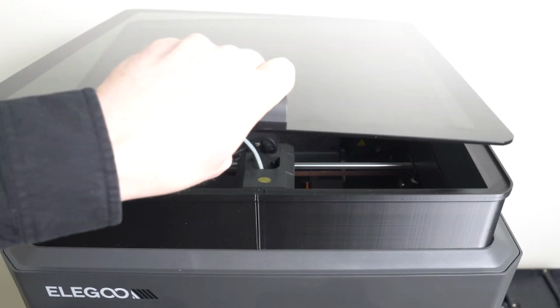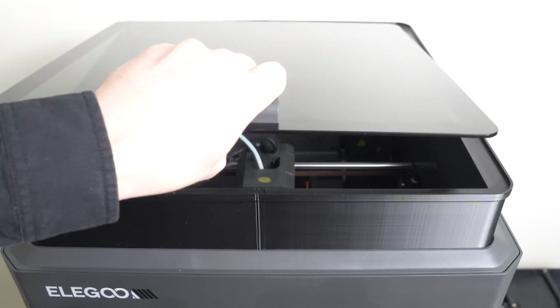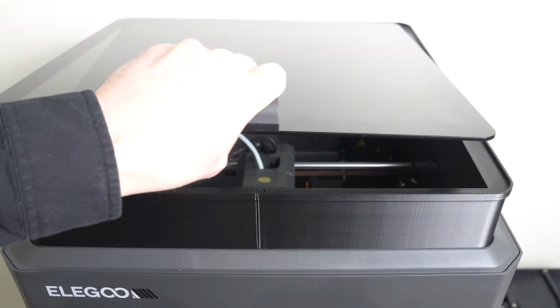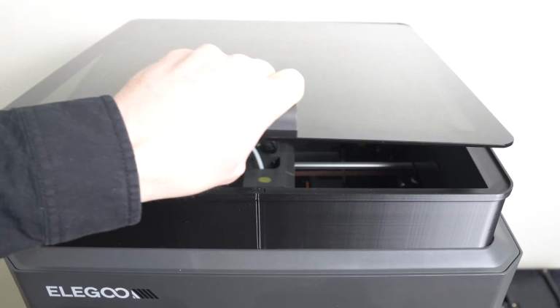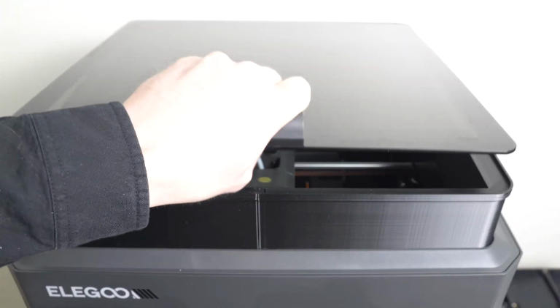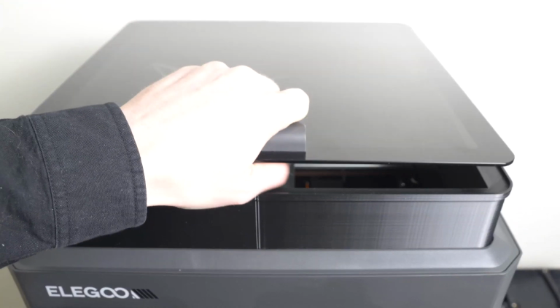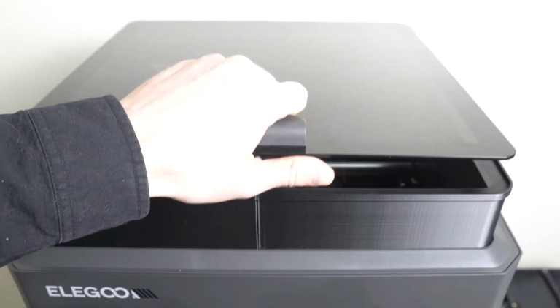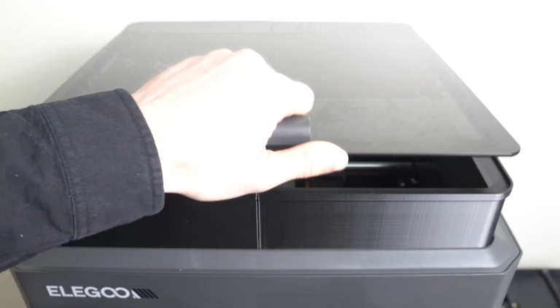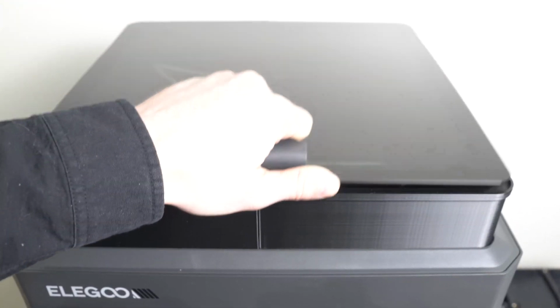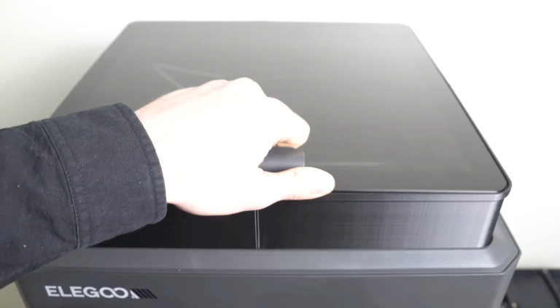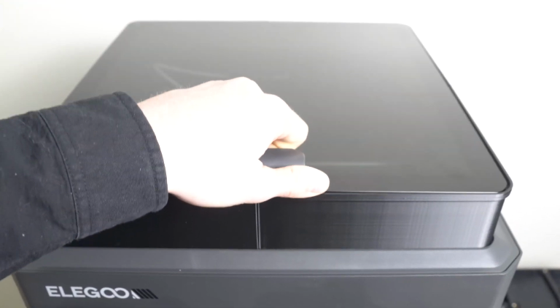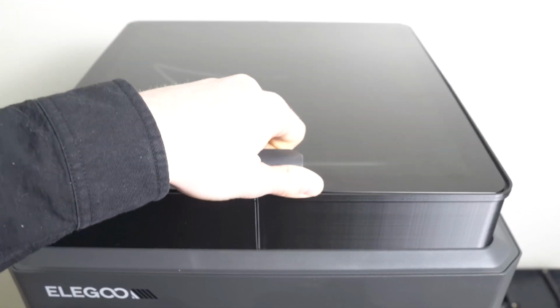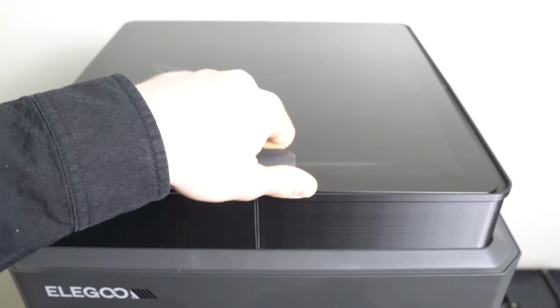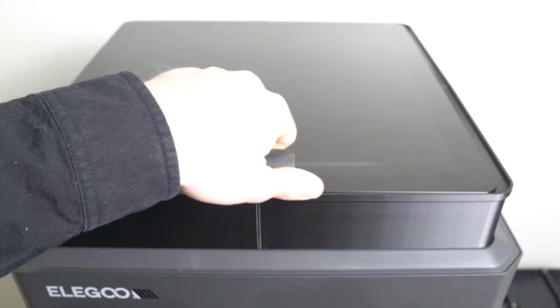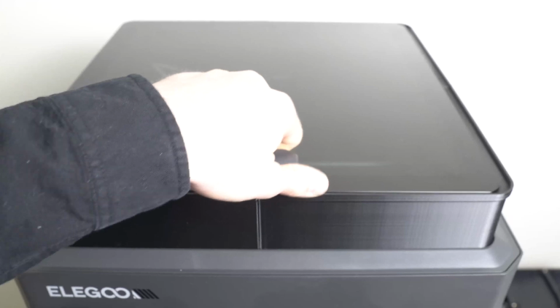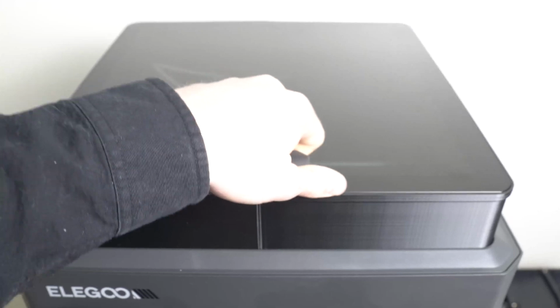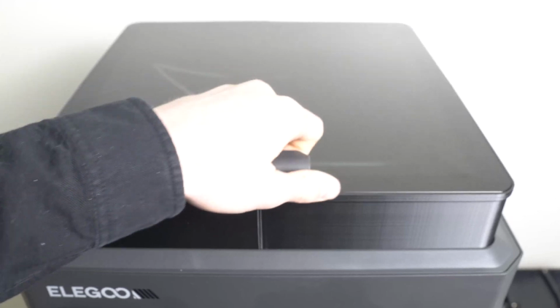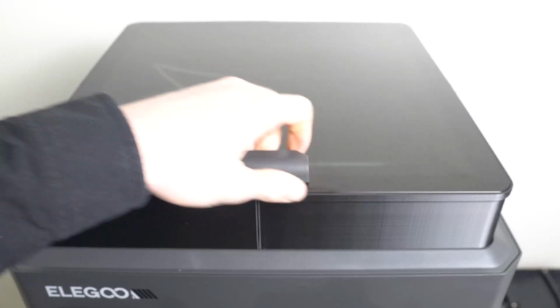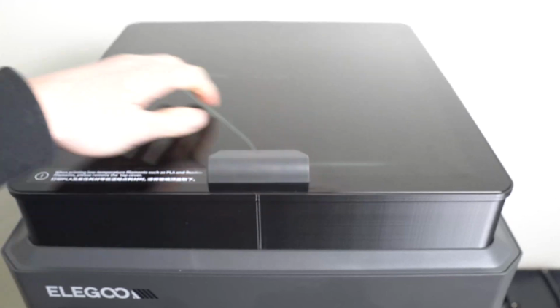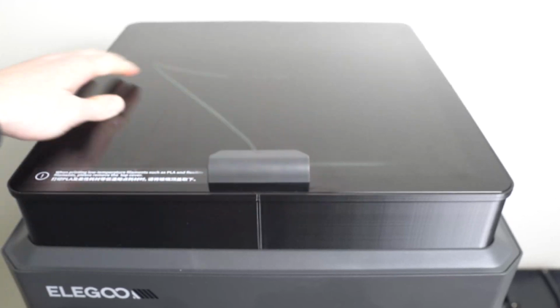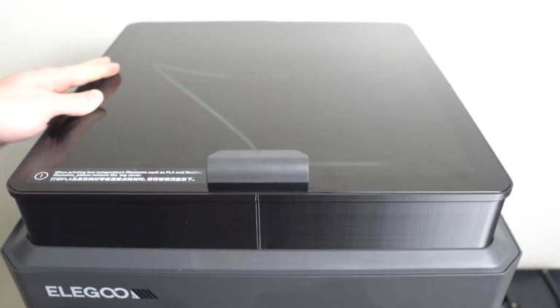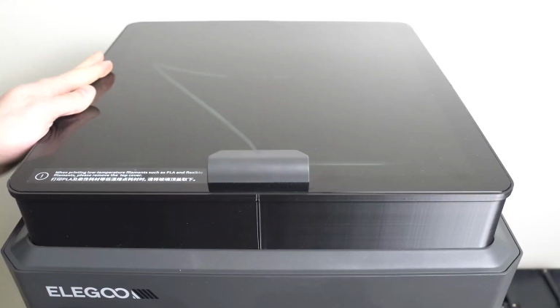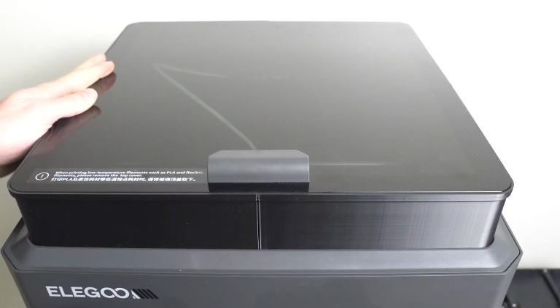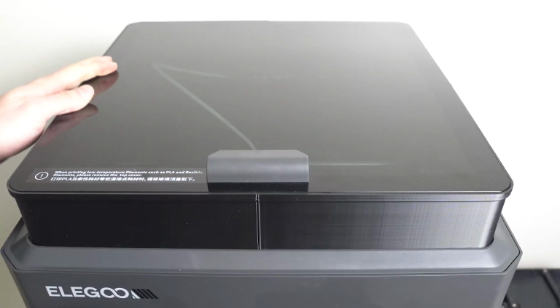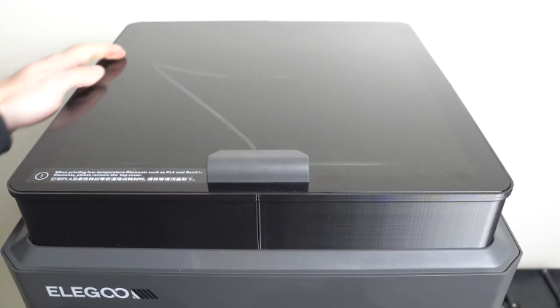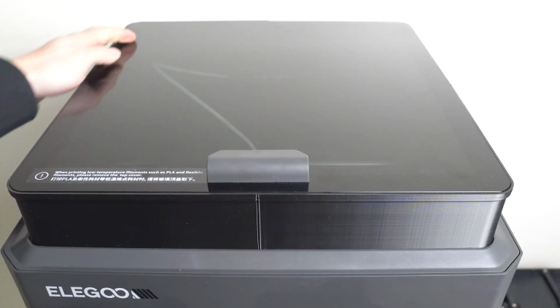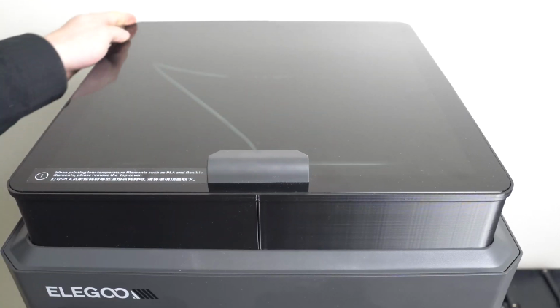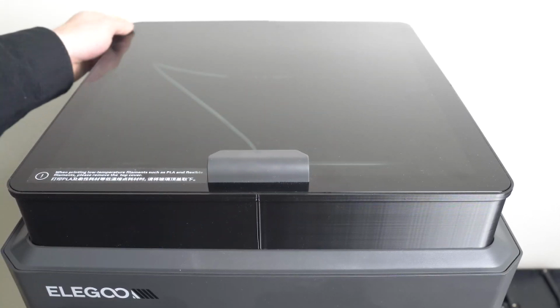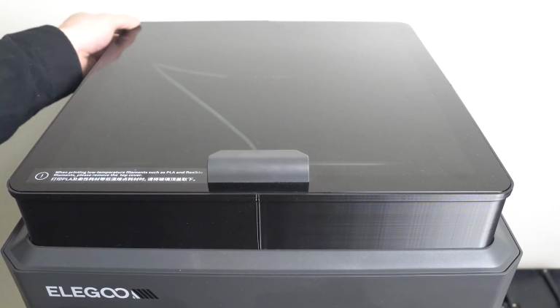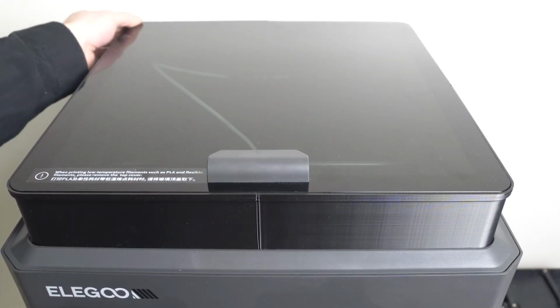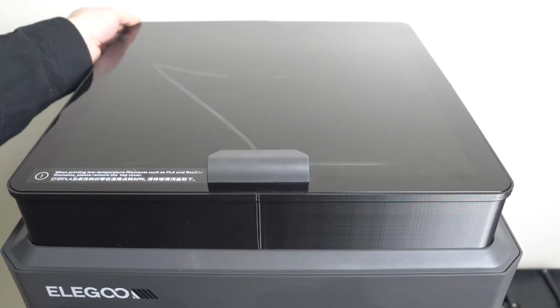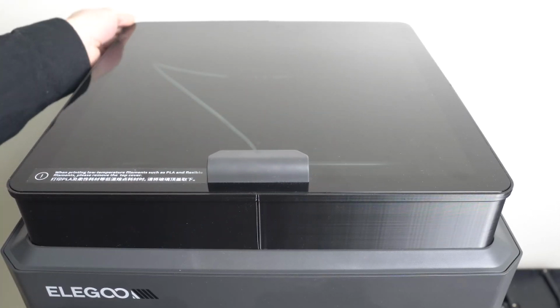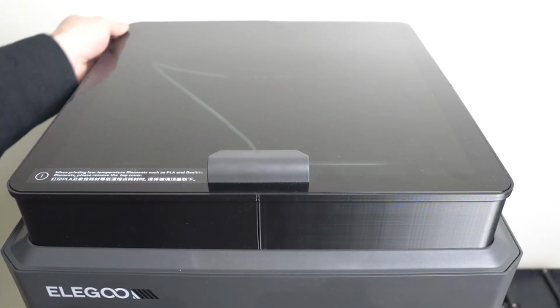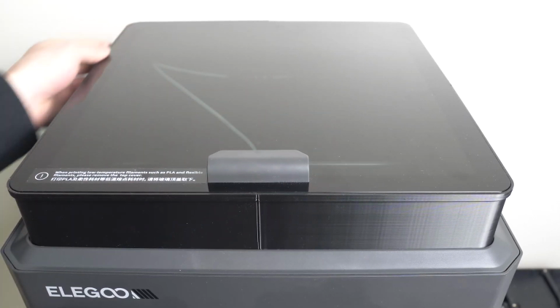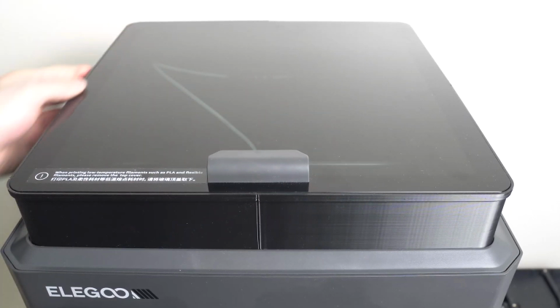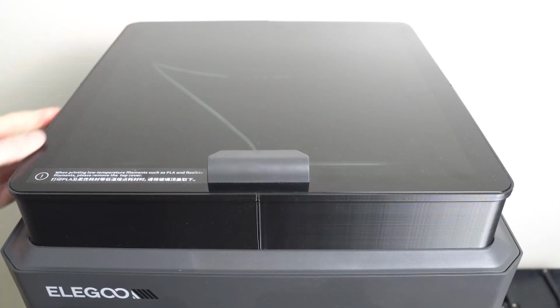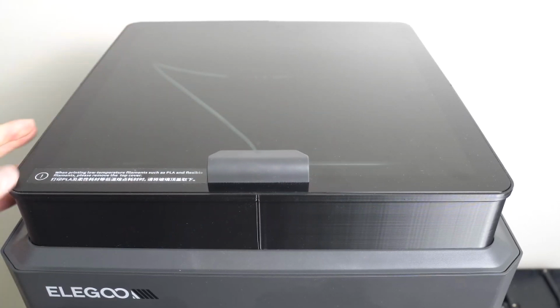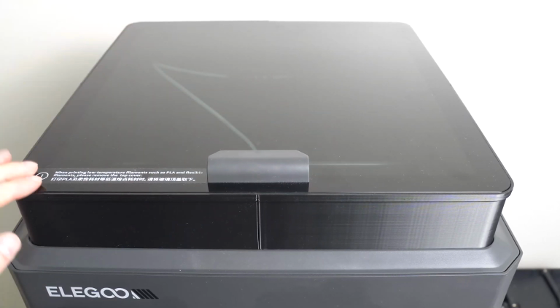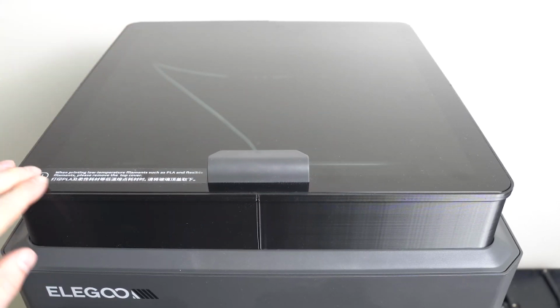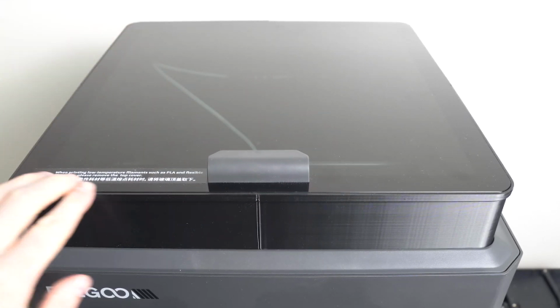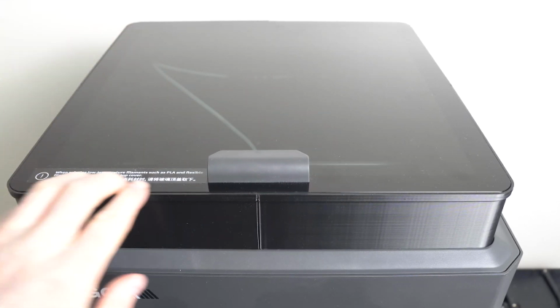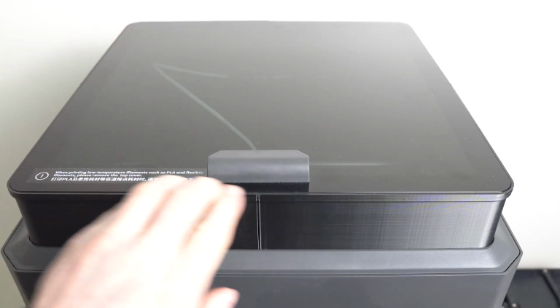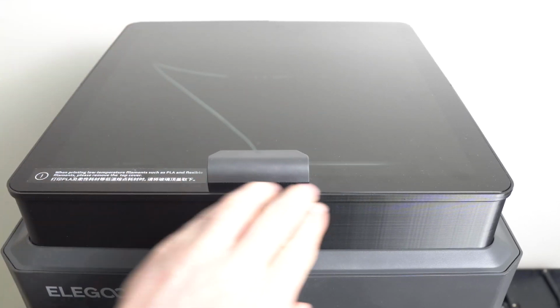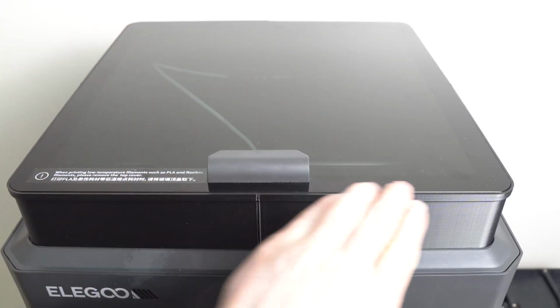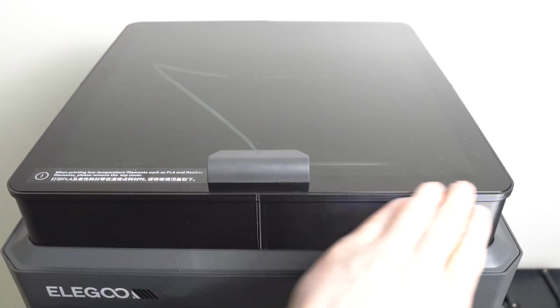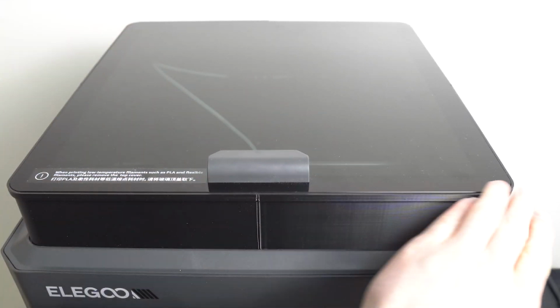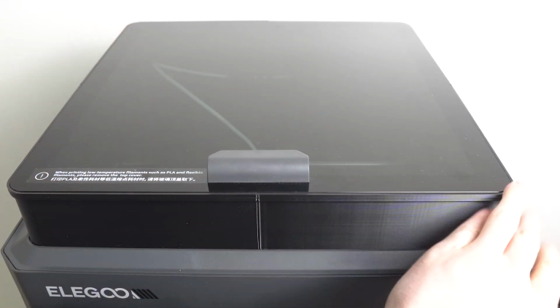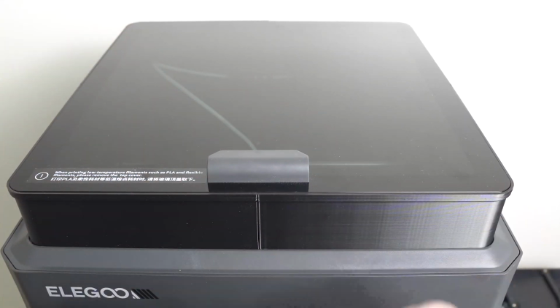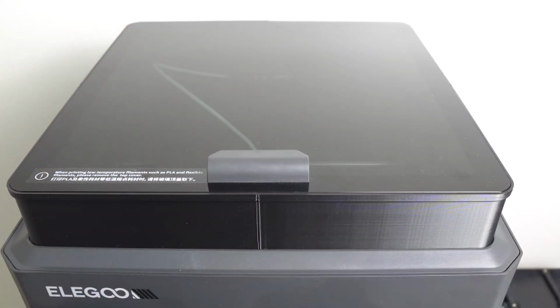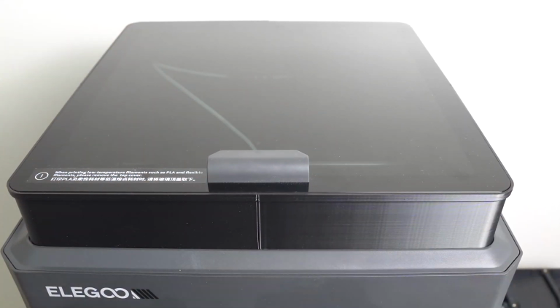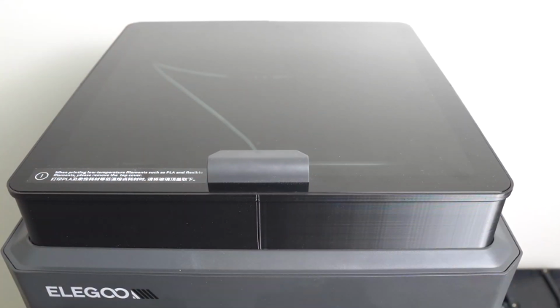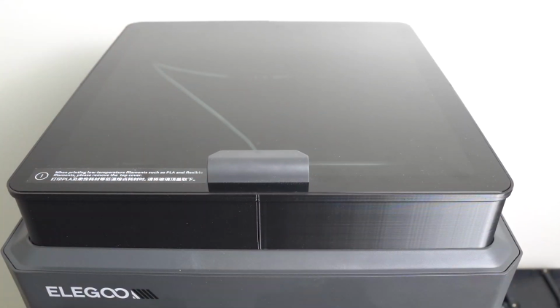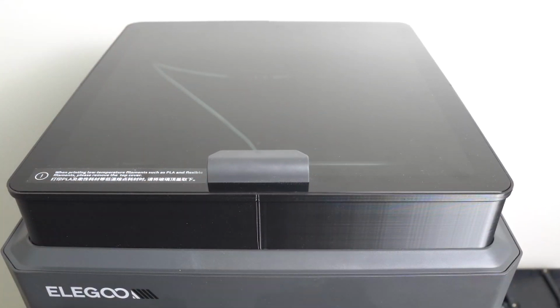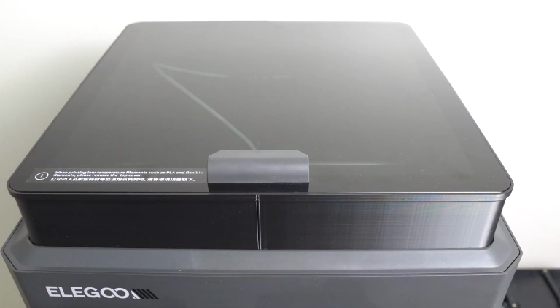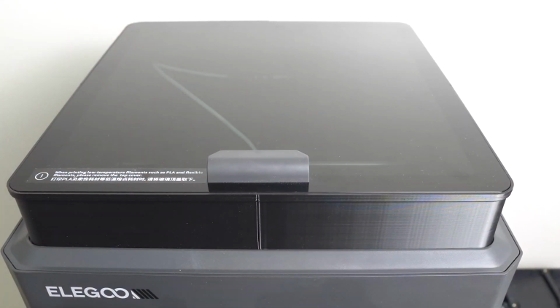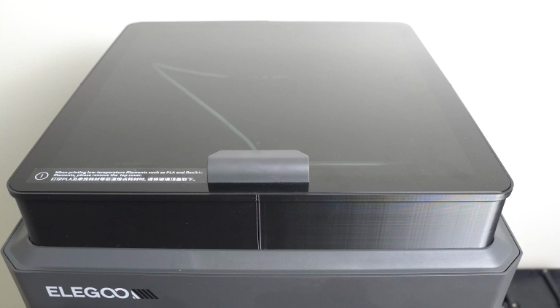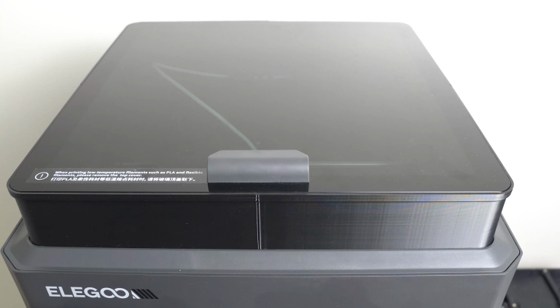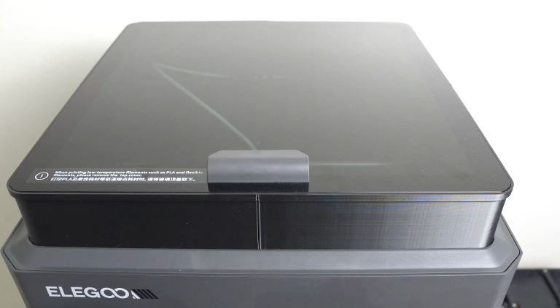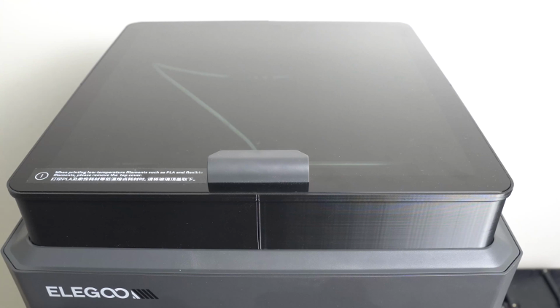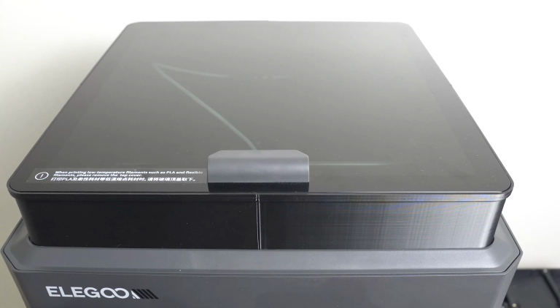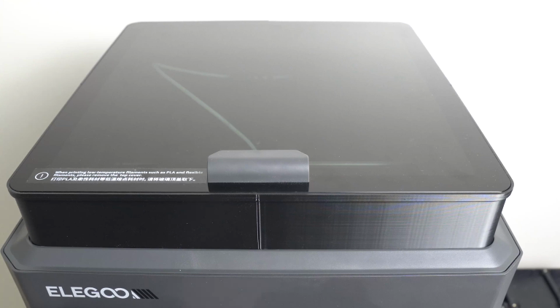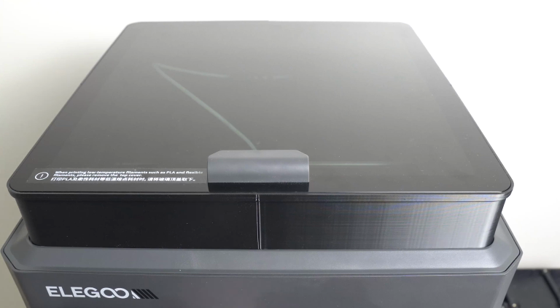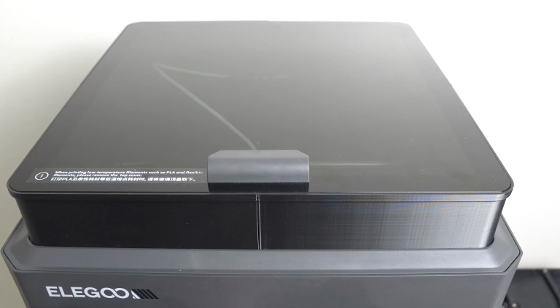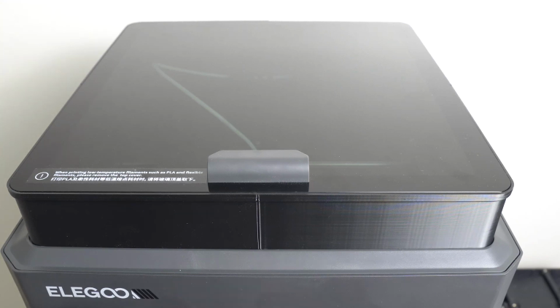Otherwise, you can print a riser that brings the top plate up by a couple of inches. I'll include the link to these files in the description.